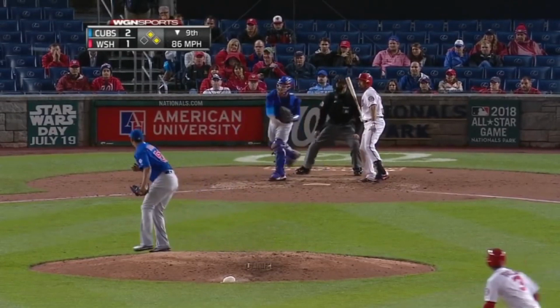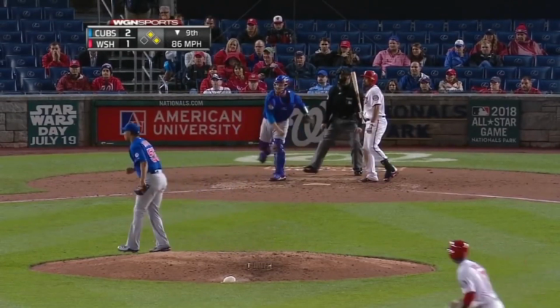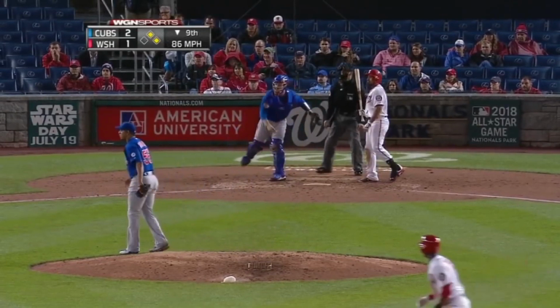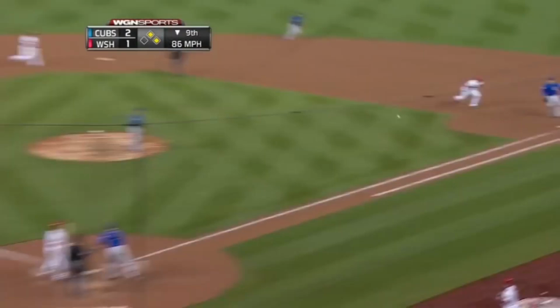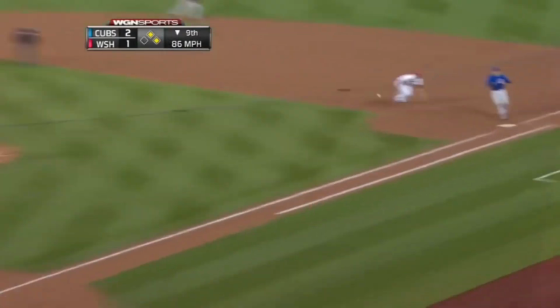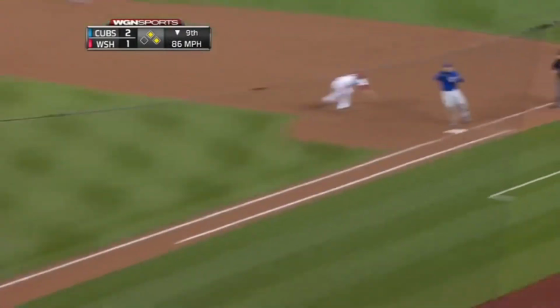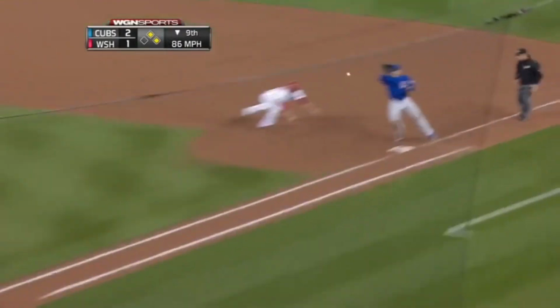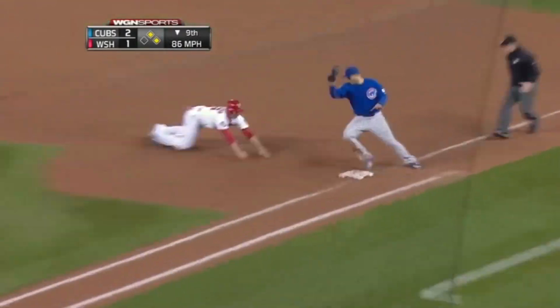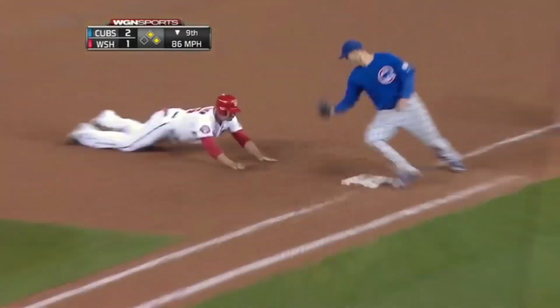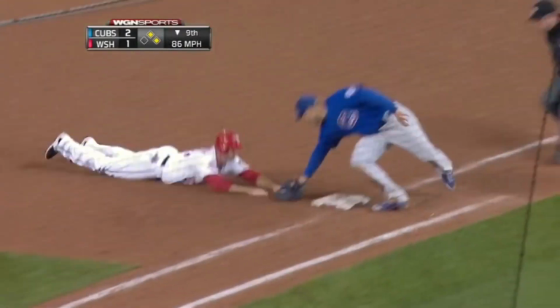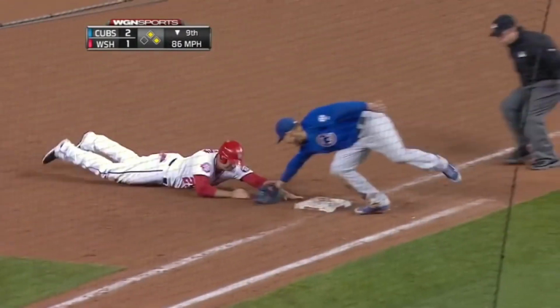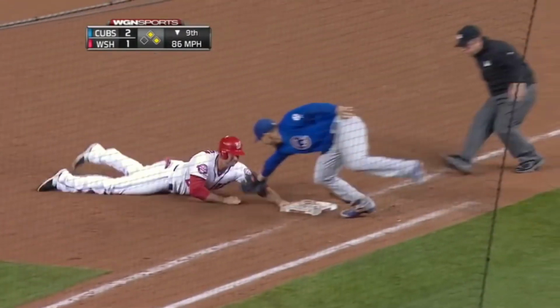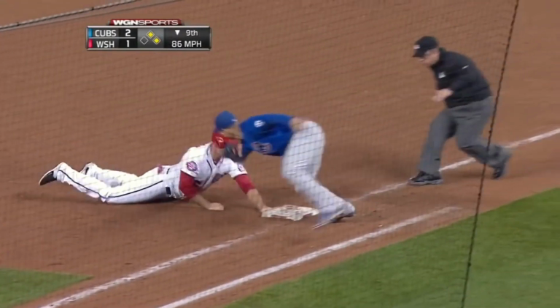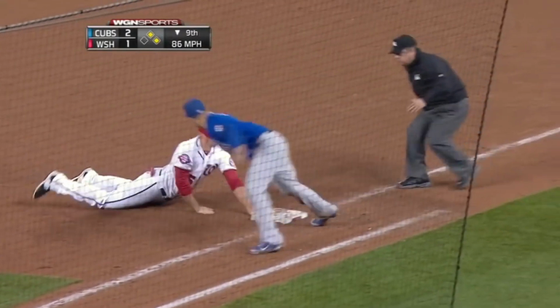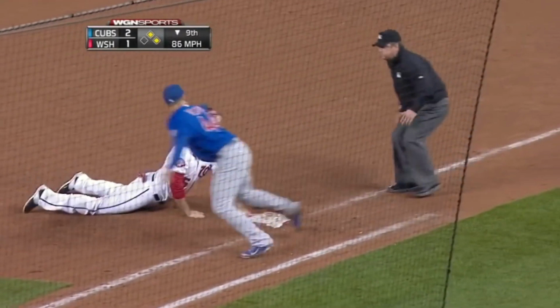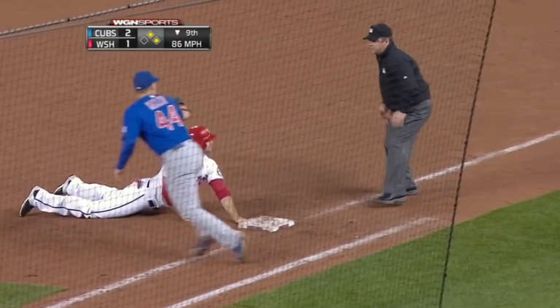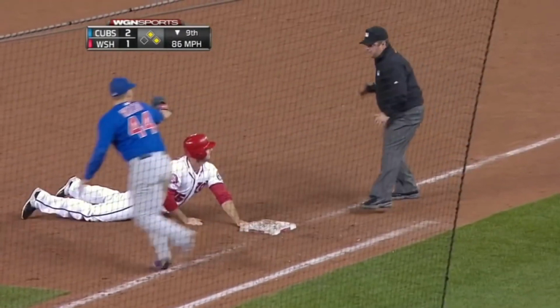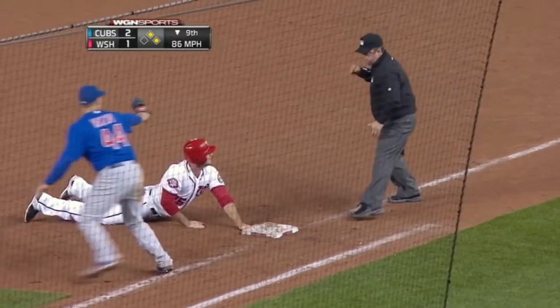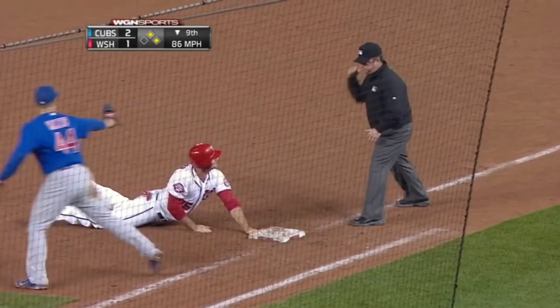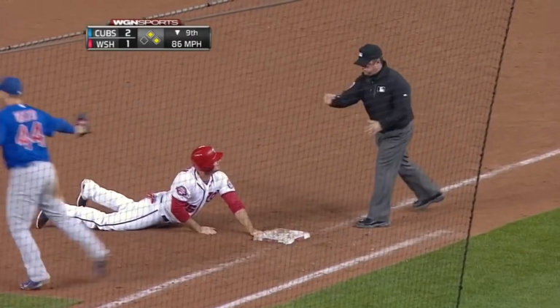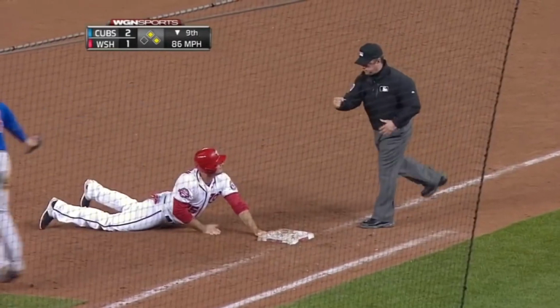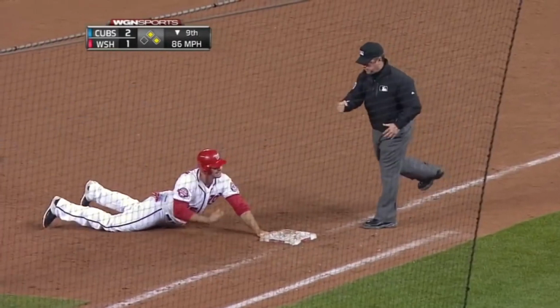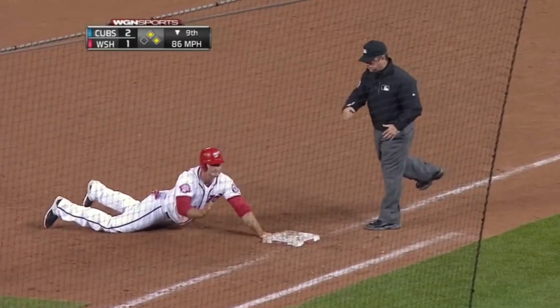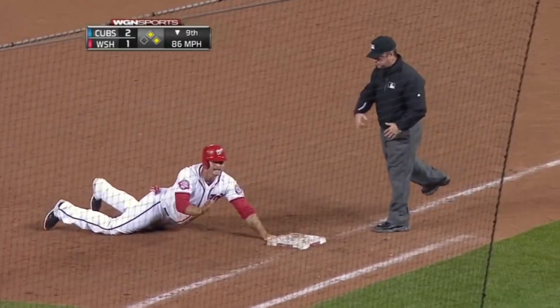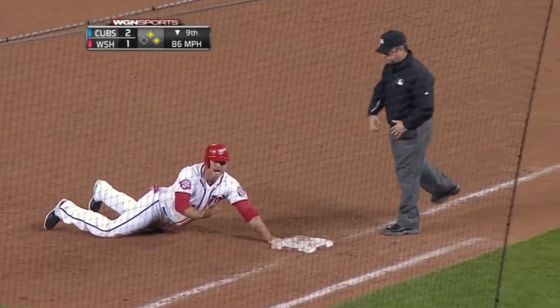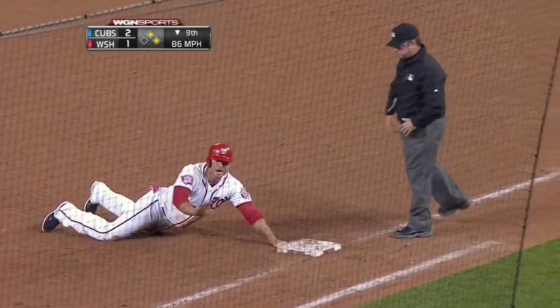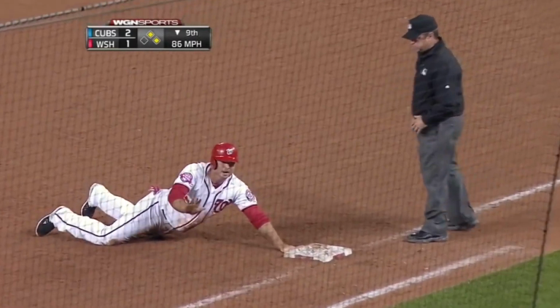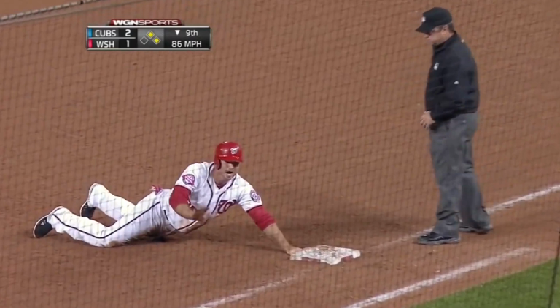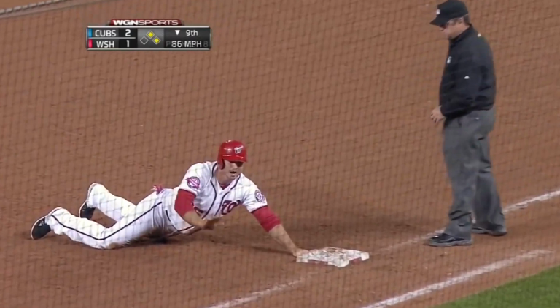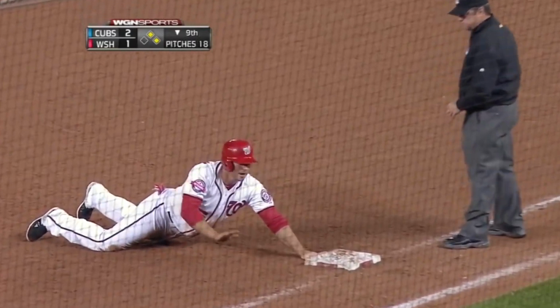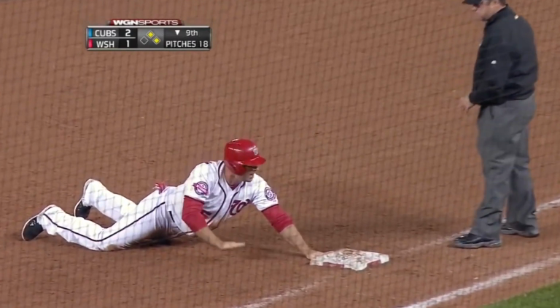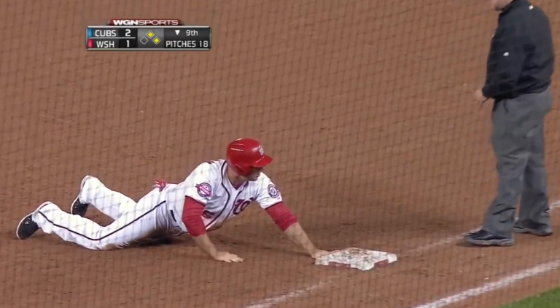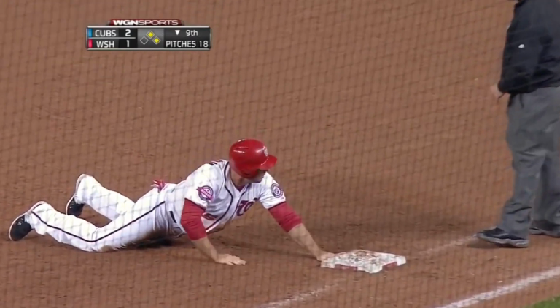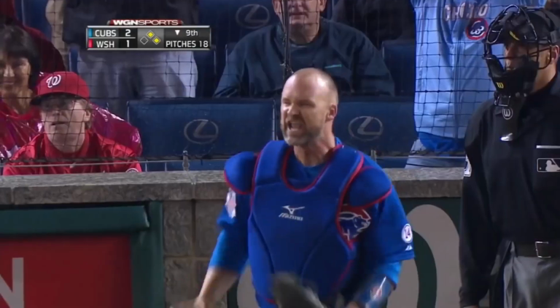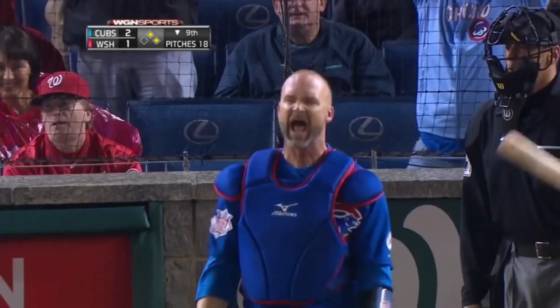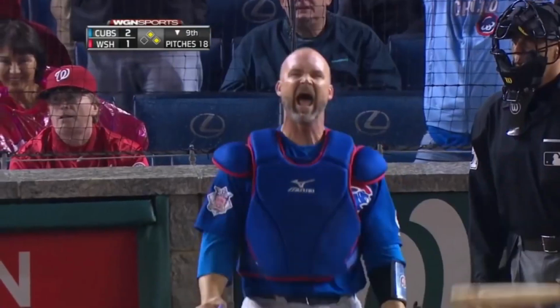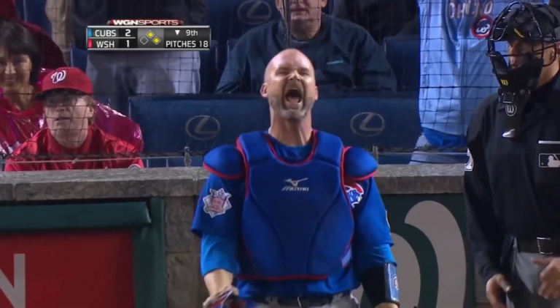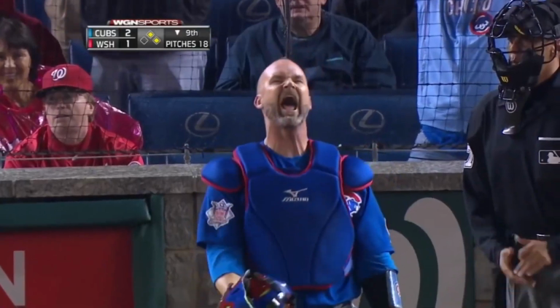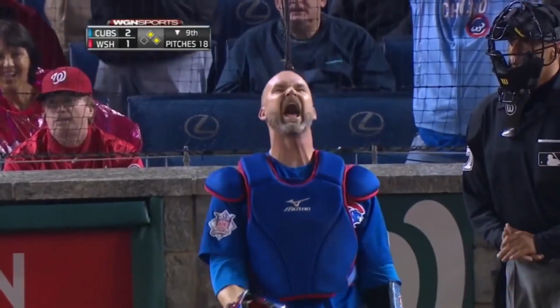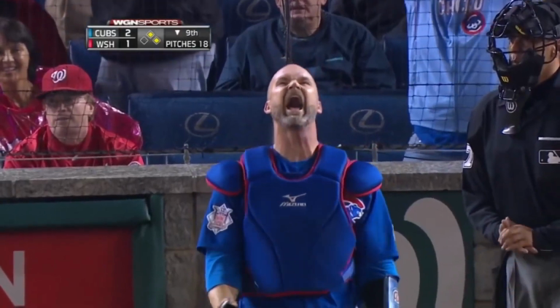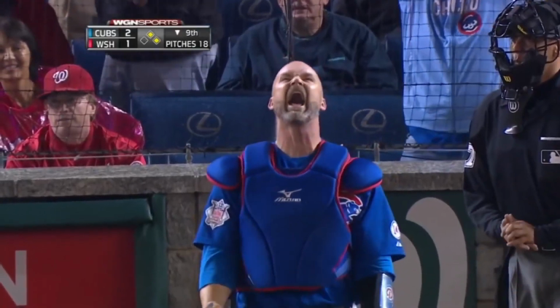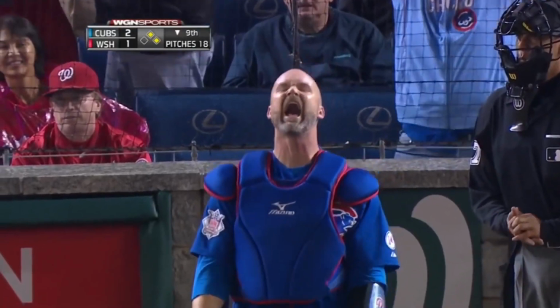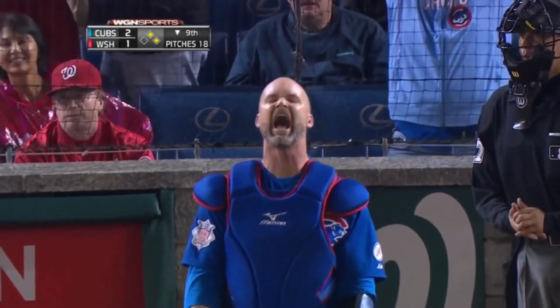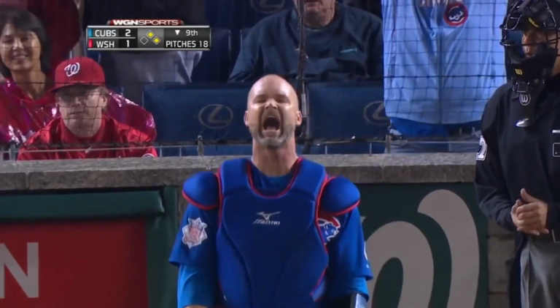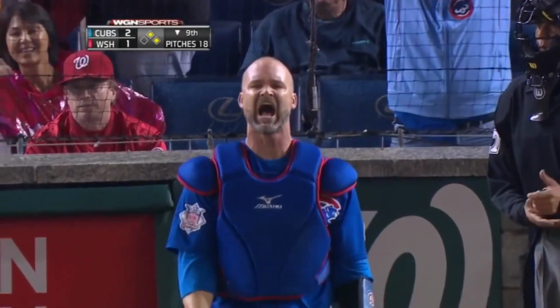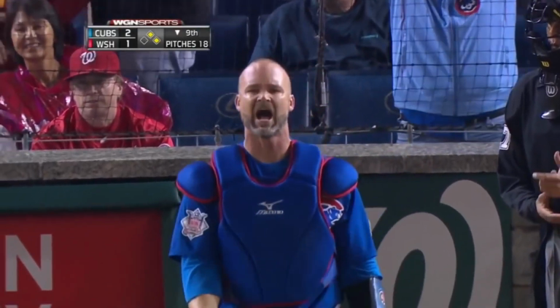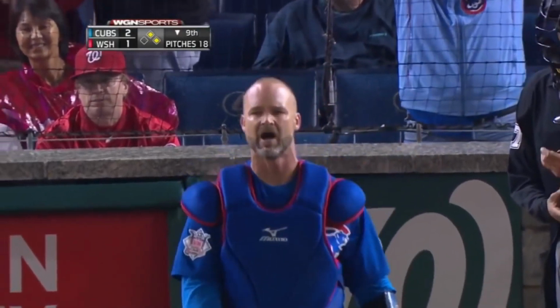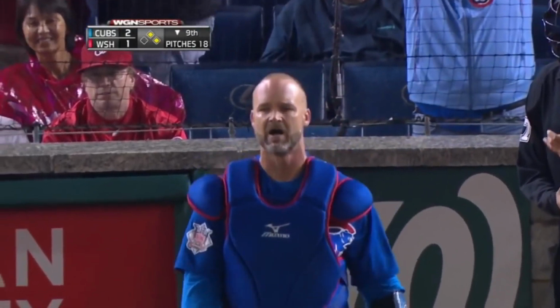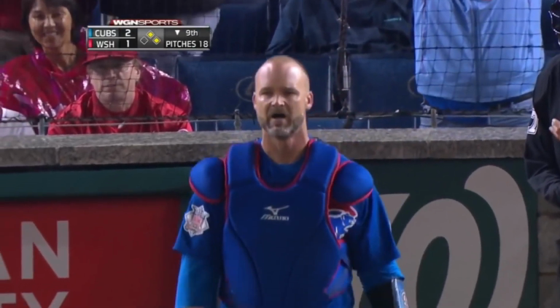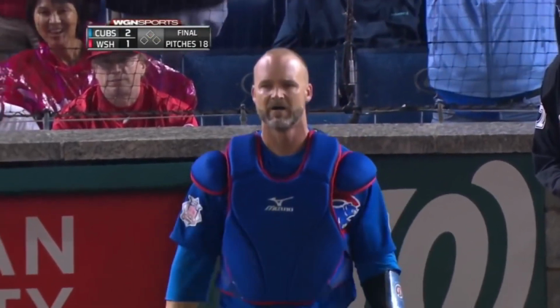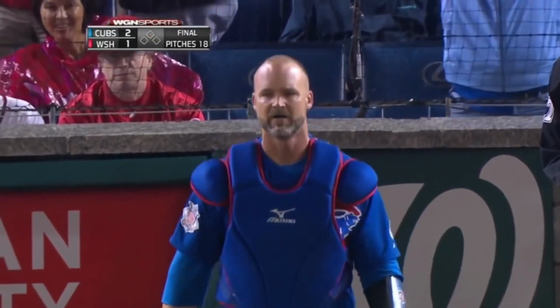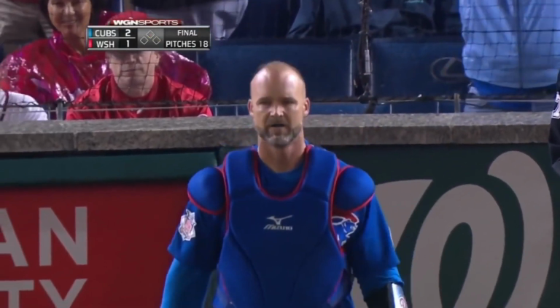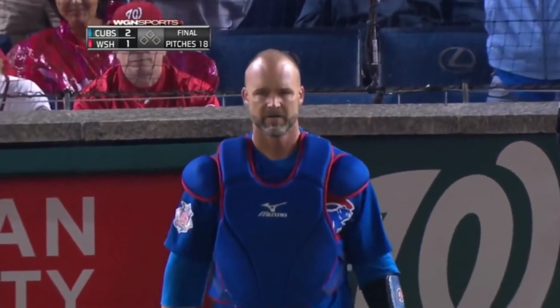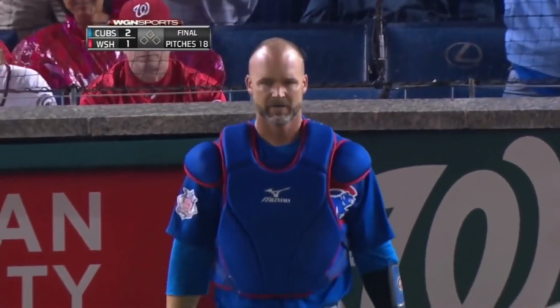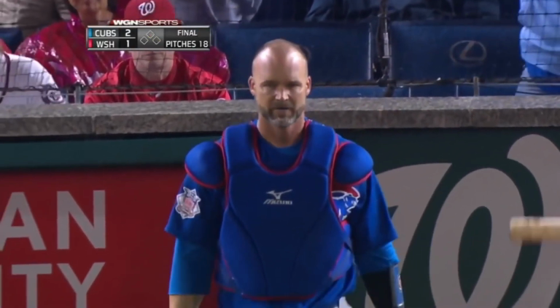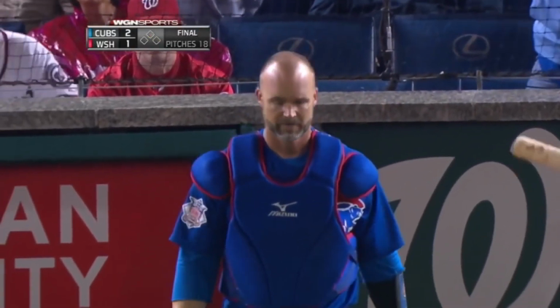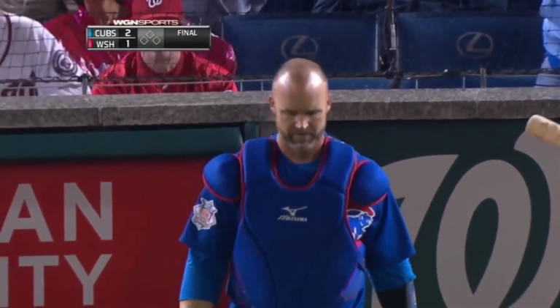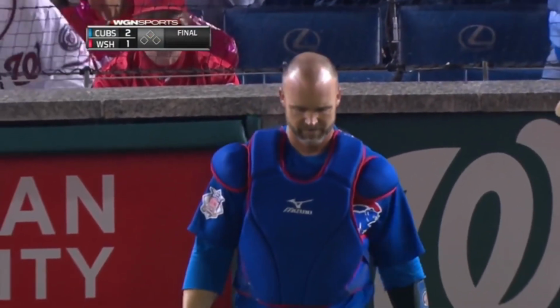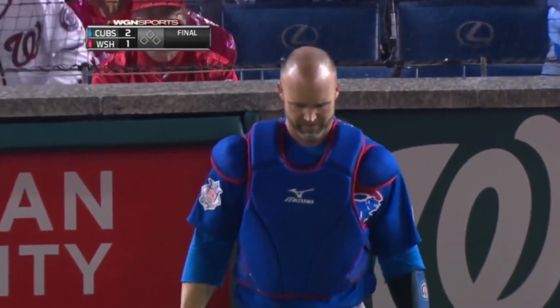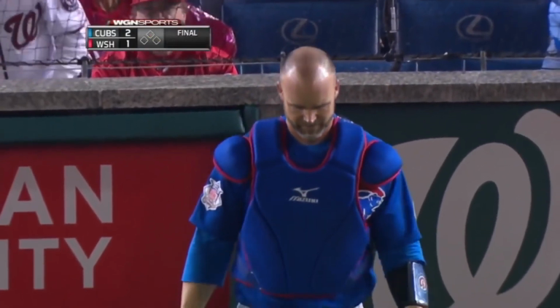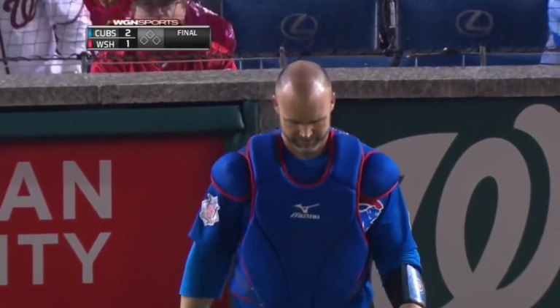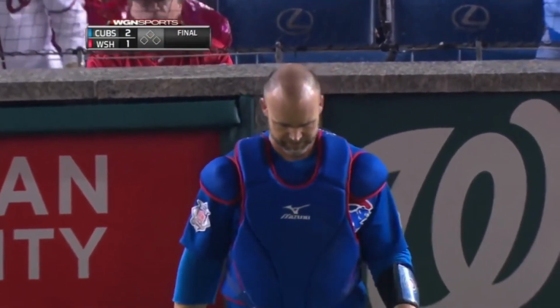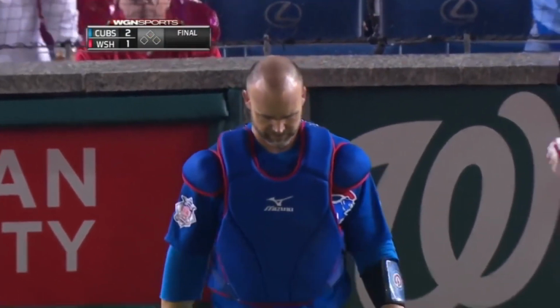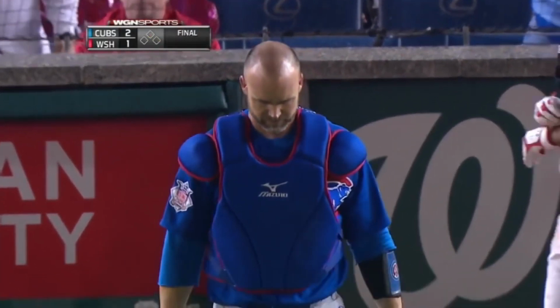Throw to first, they're going to get him! Out at first, out at first — Cubs win! Wow!